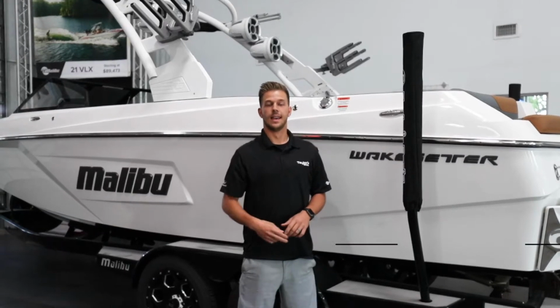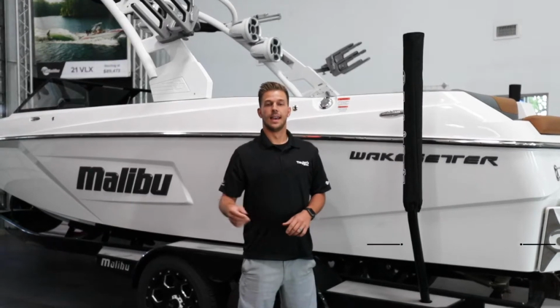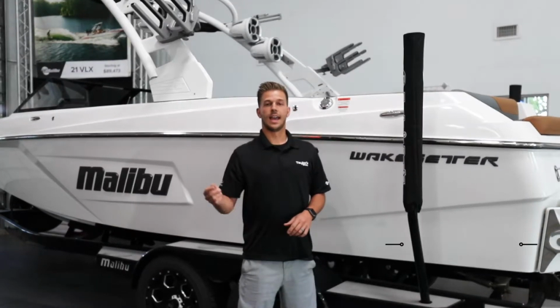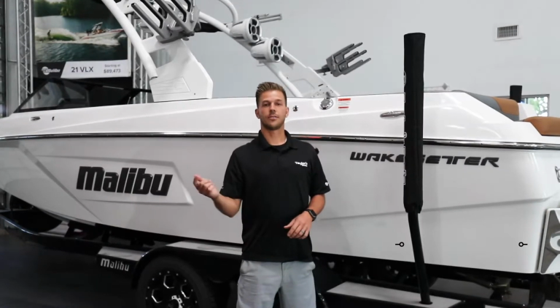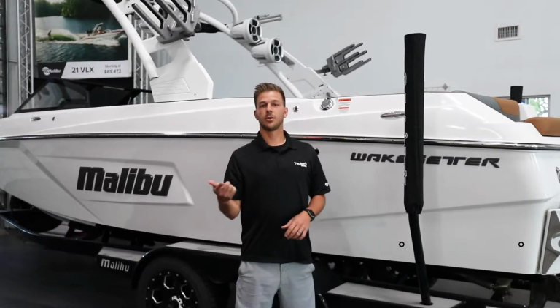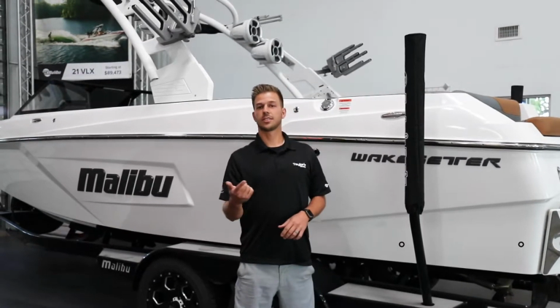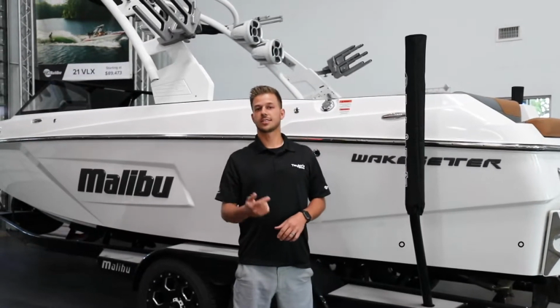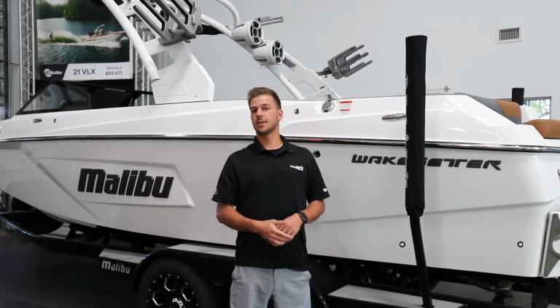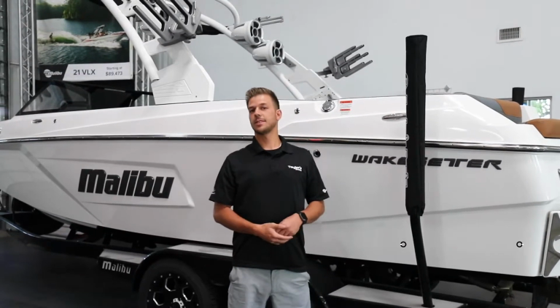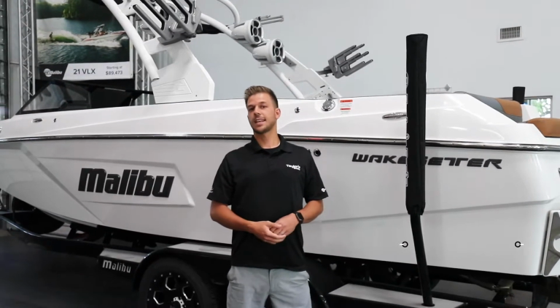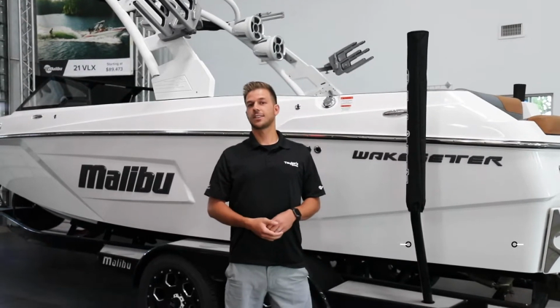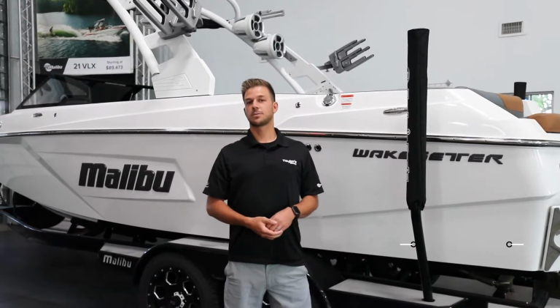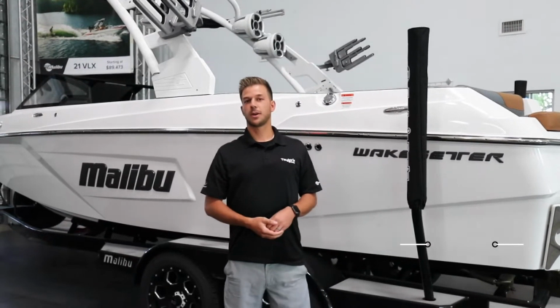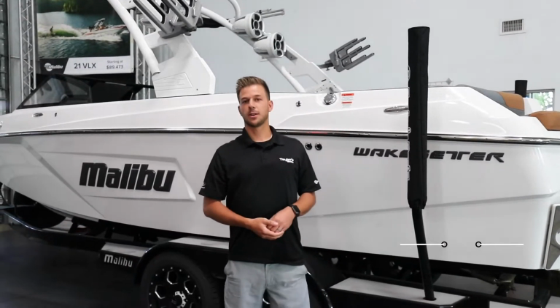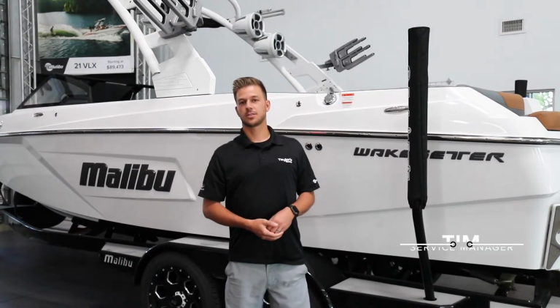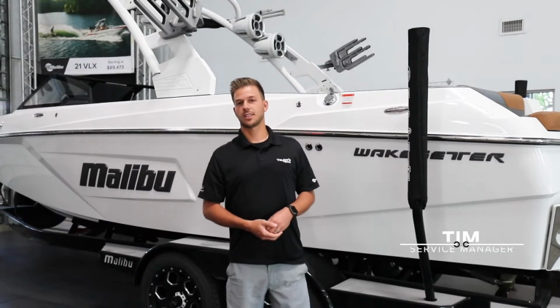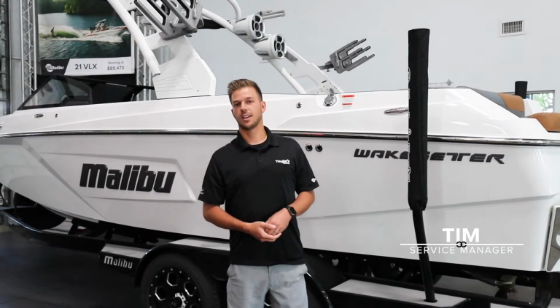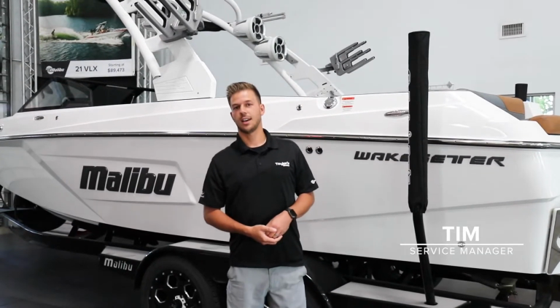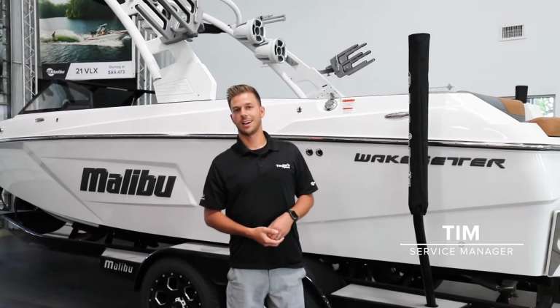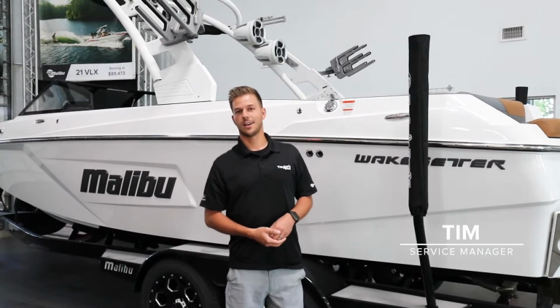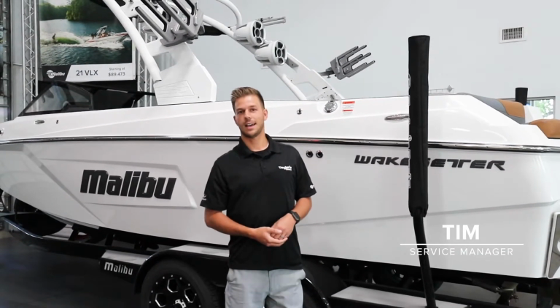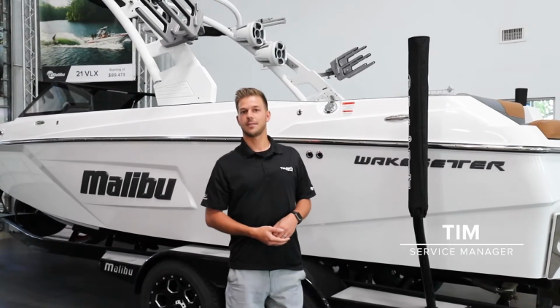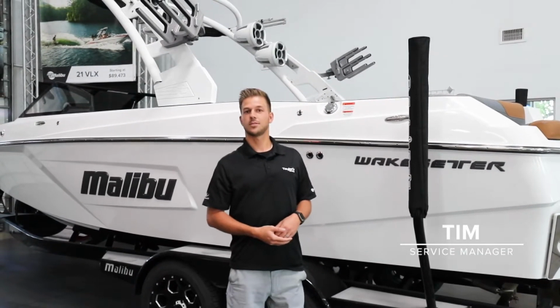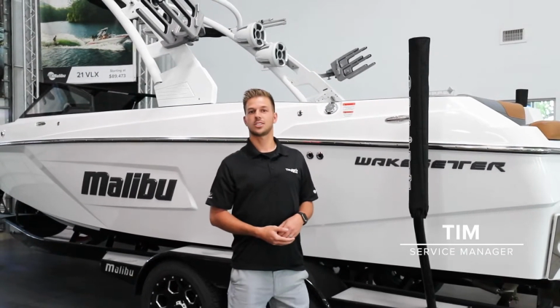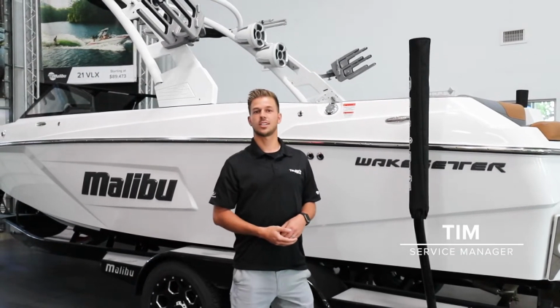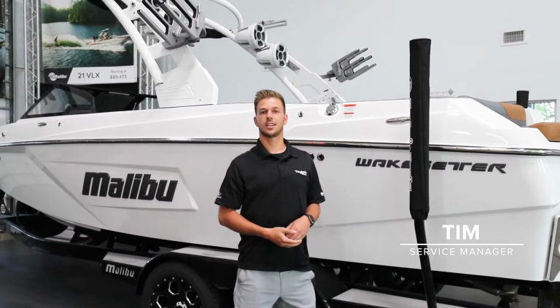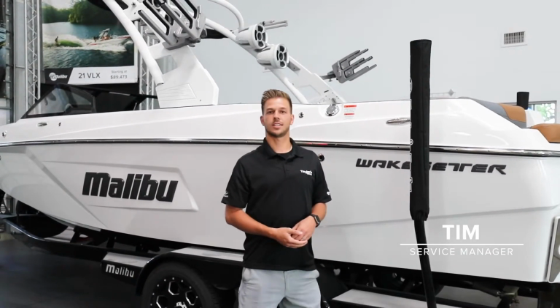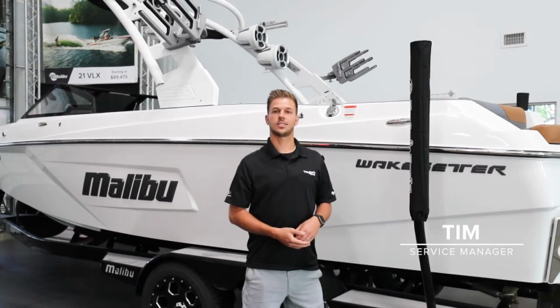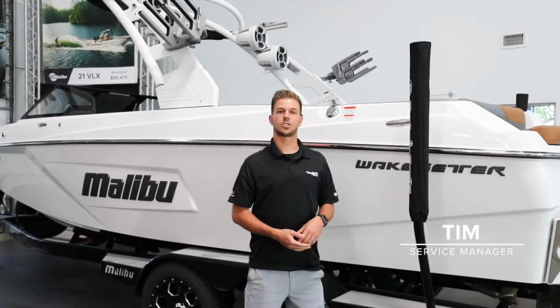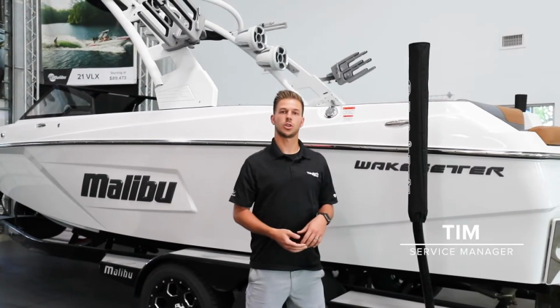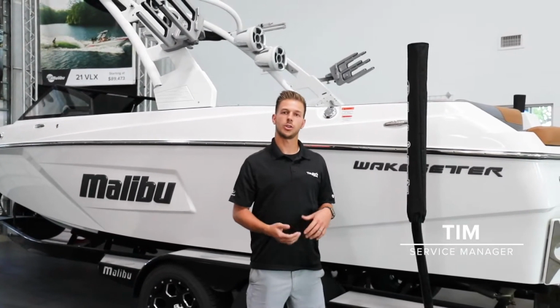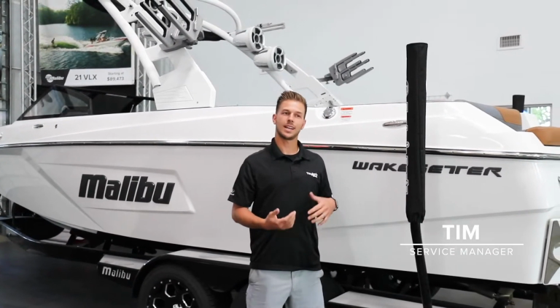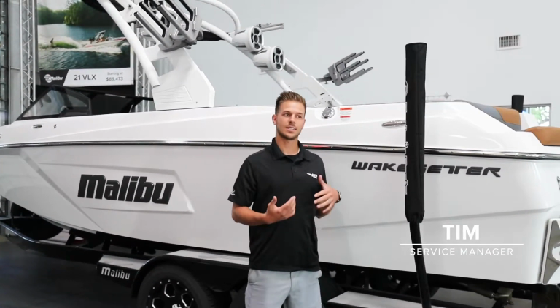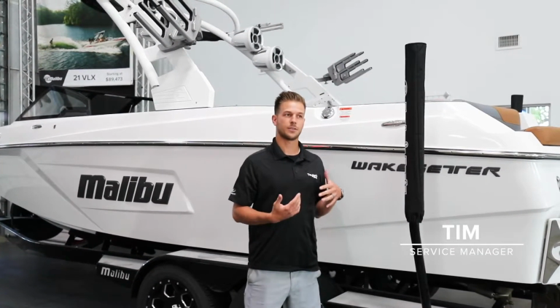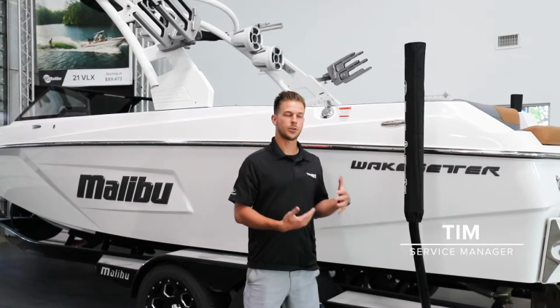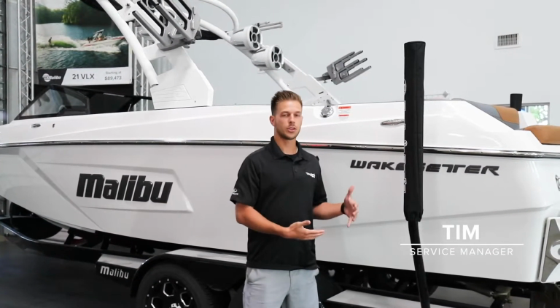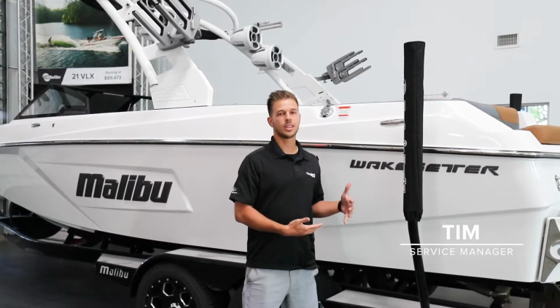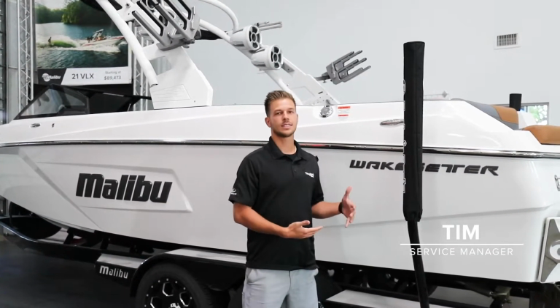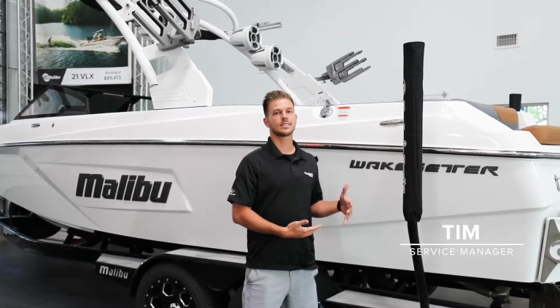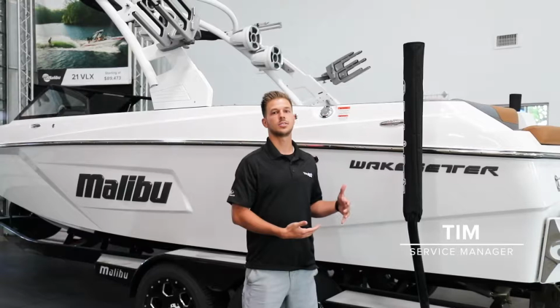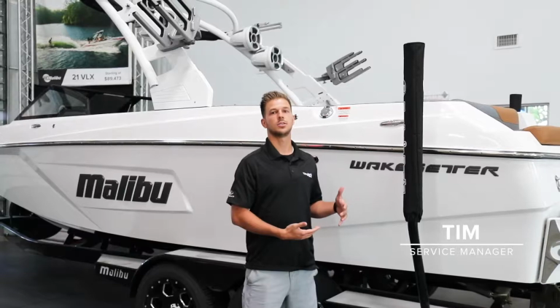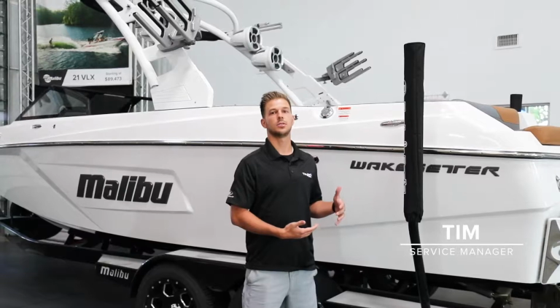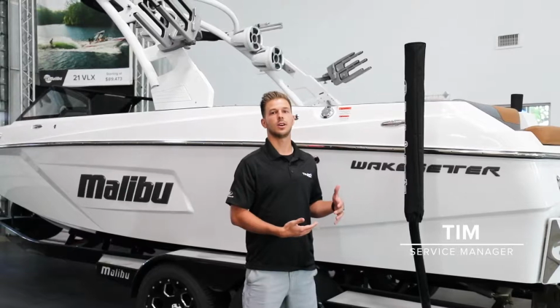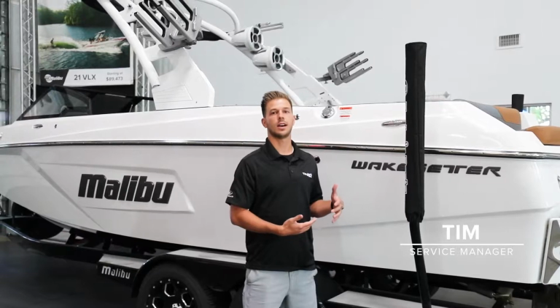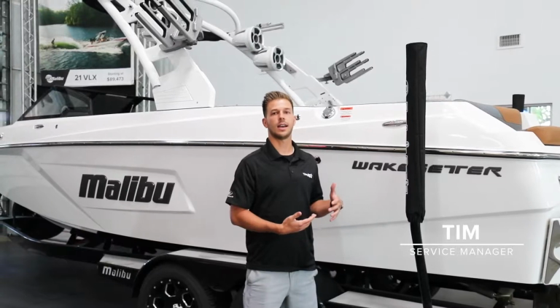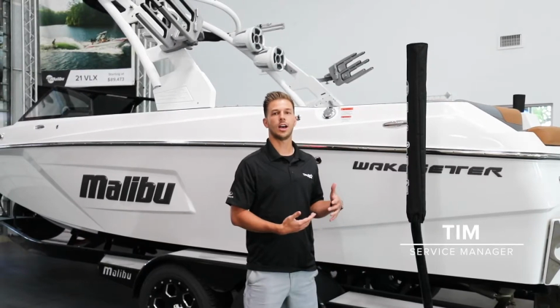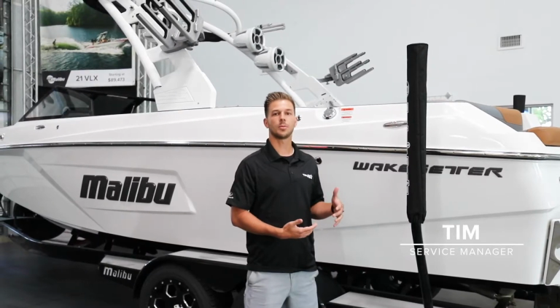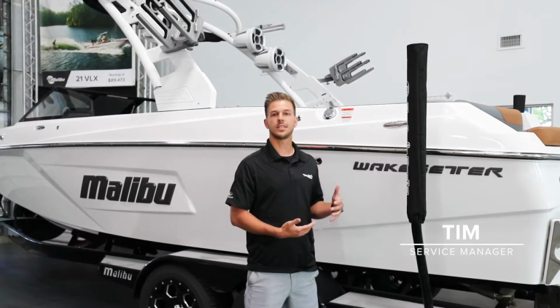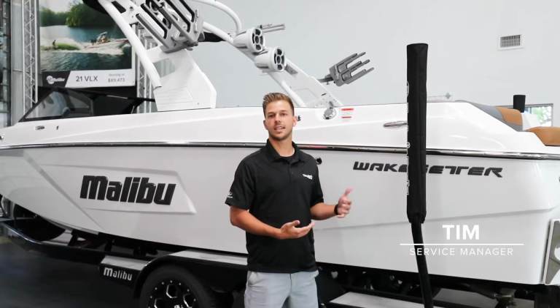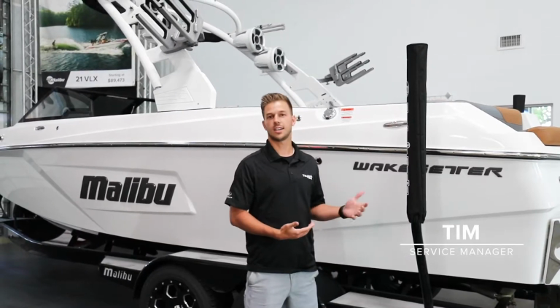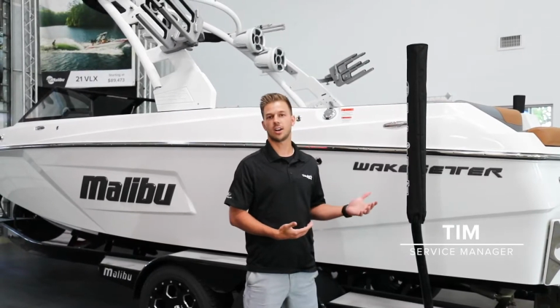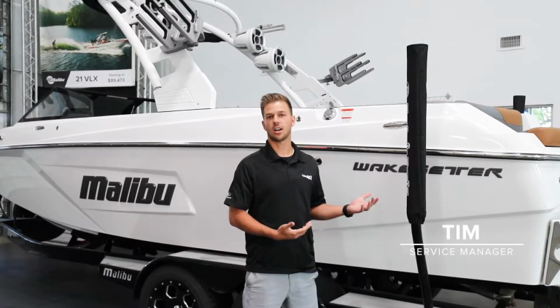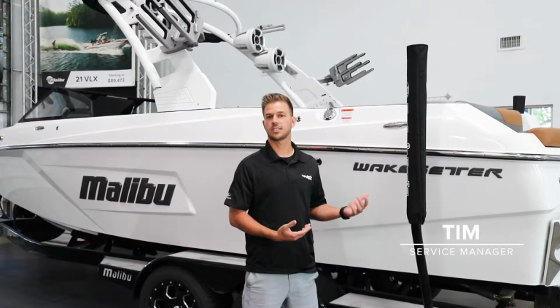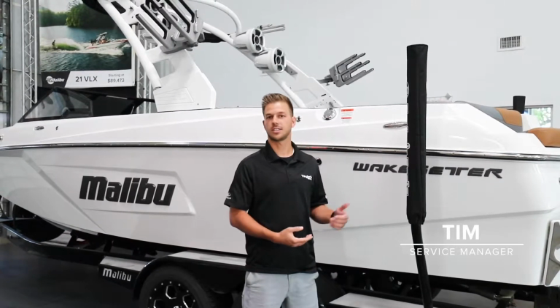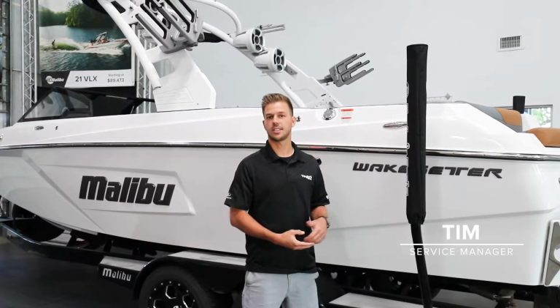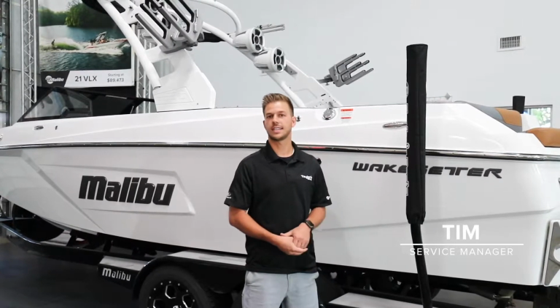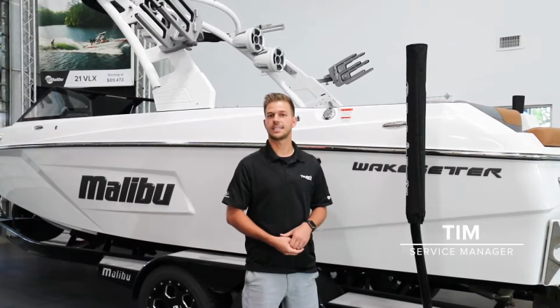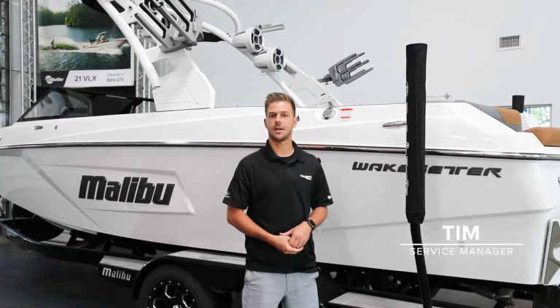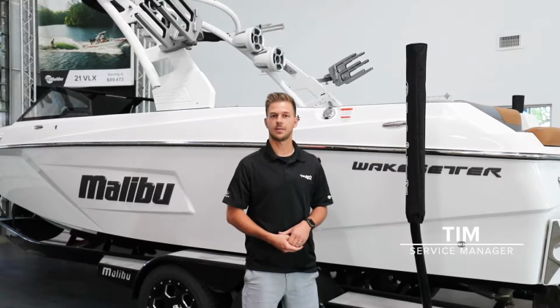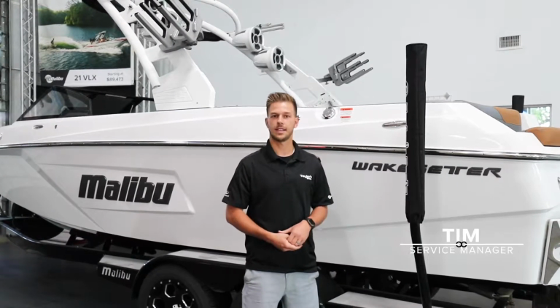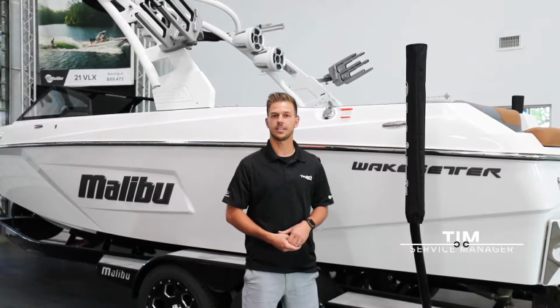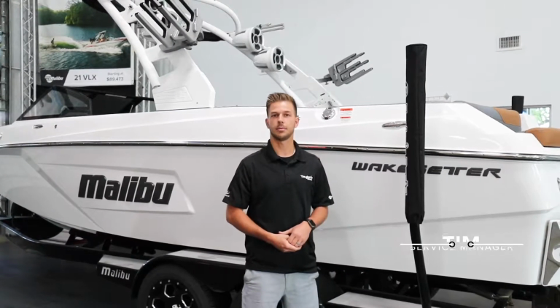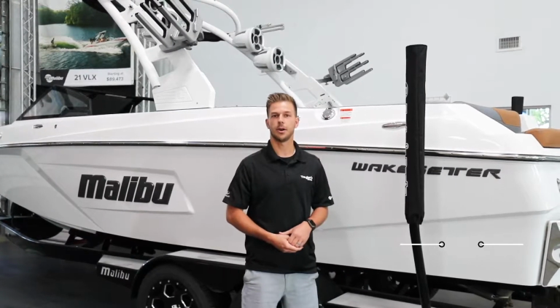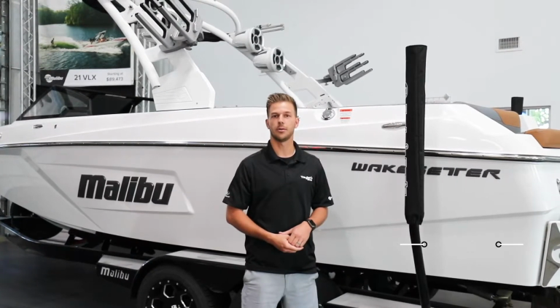Hey everyone, this is Tim at Taylor's Boats. I'm just here to show you guys a few things to help the DNR as they're decontaminating your boat.